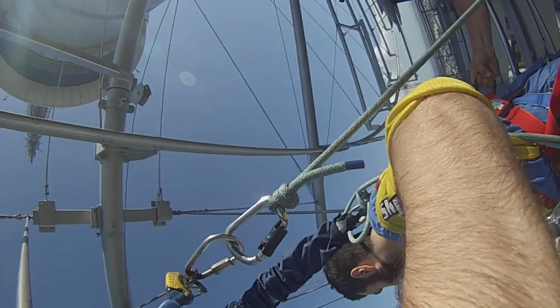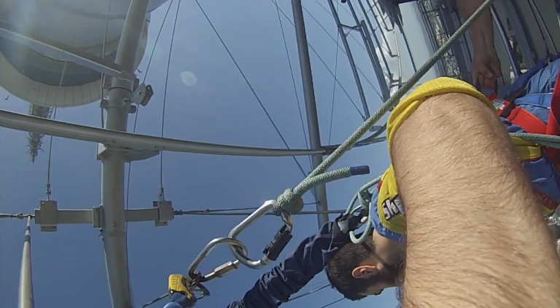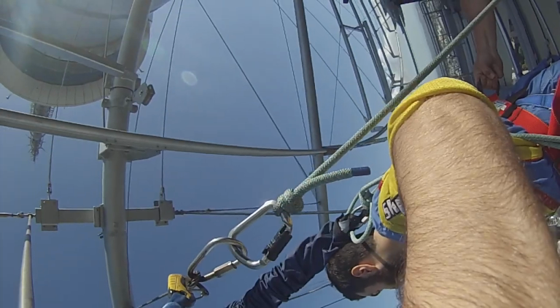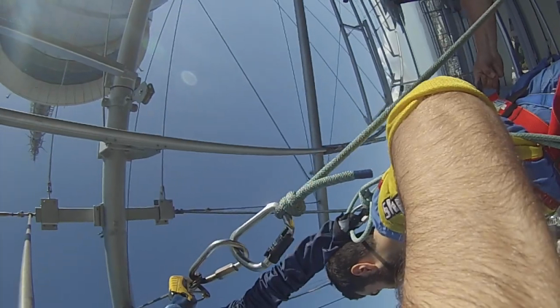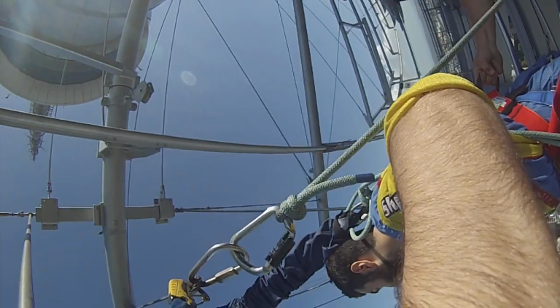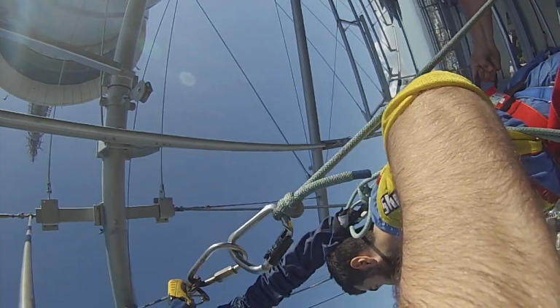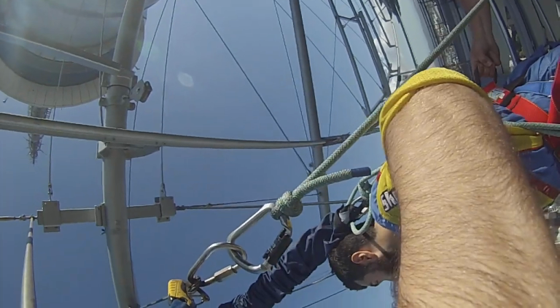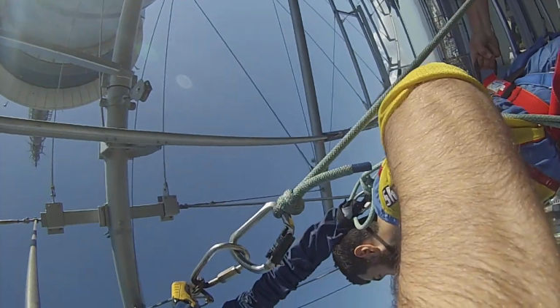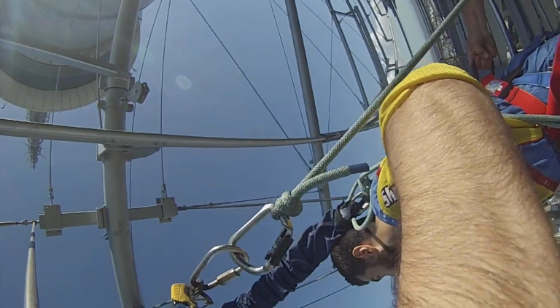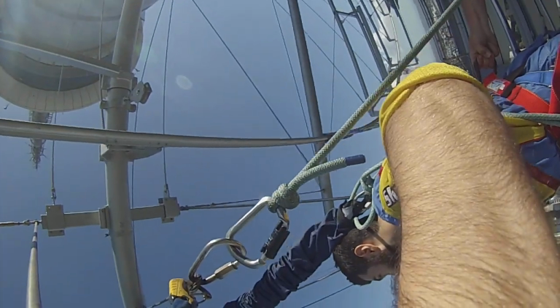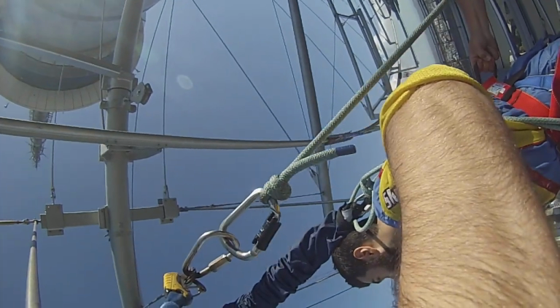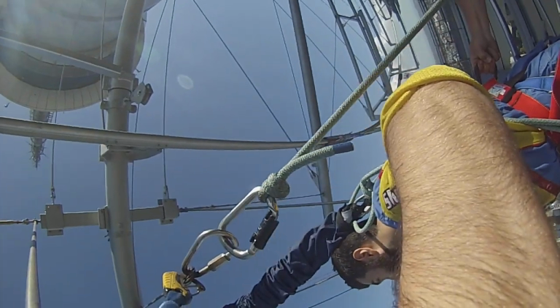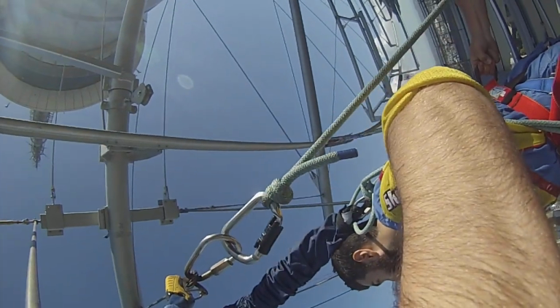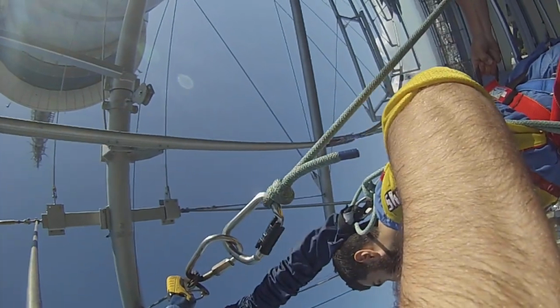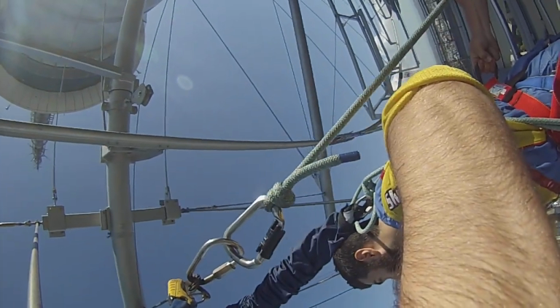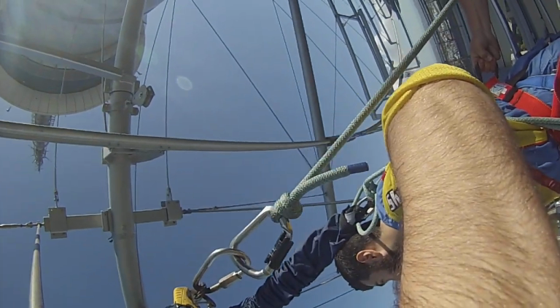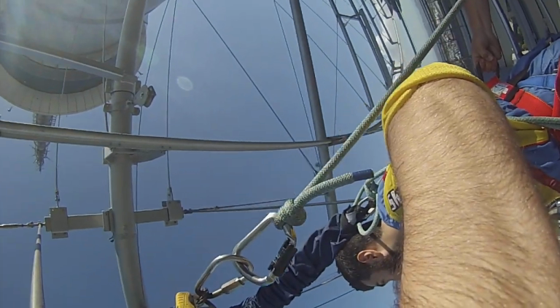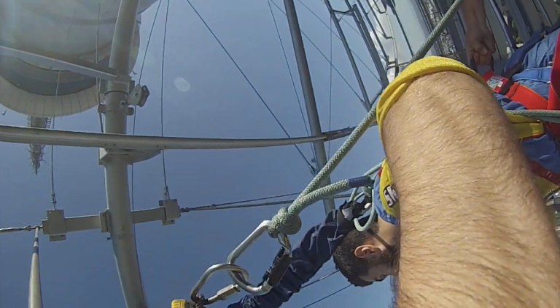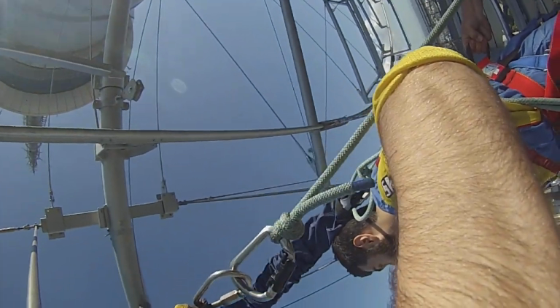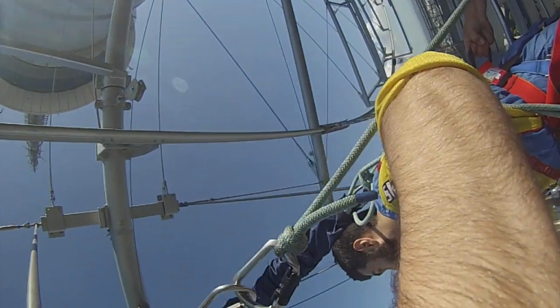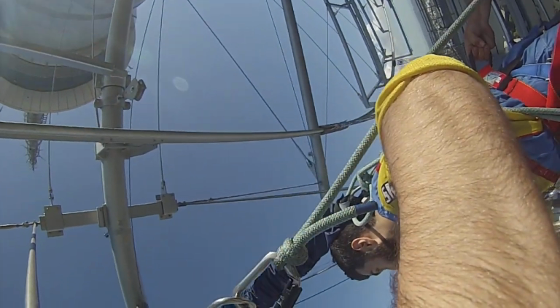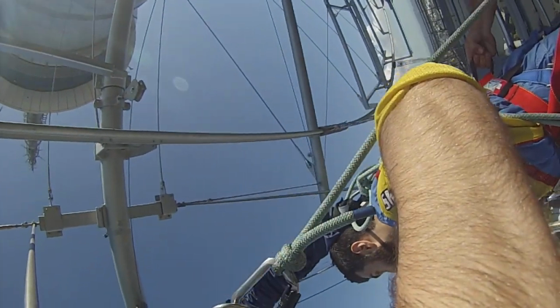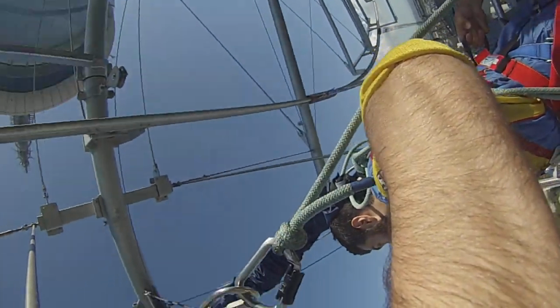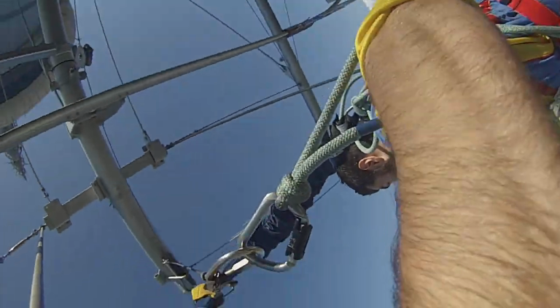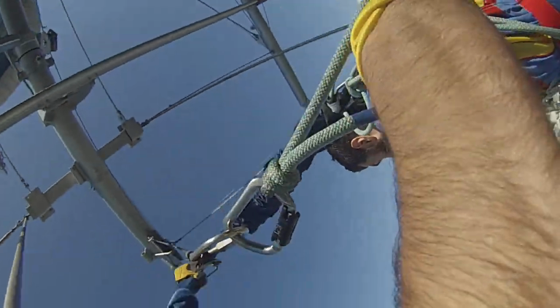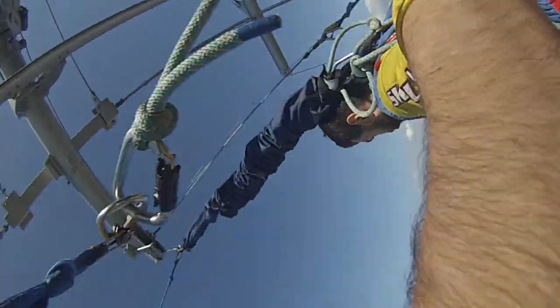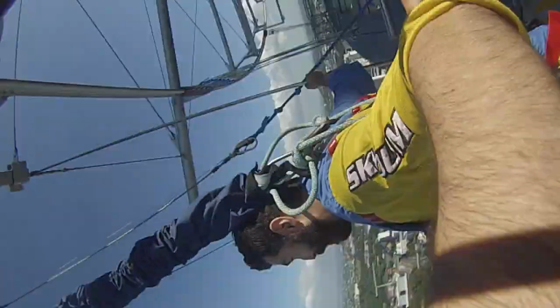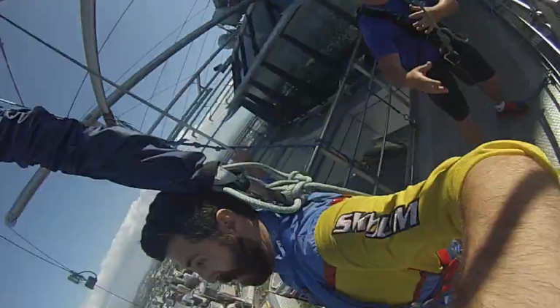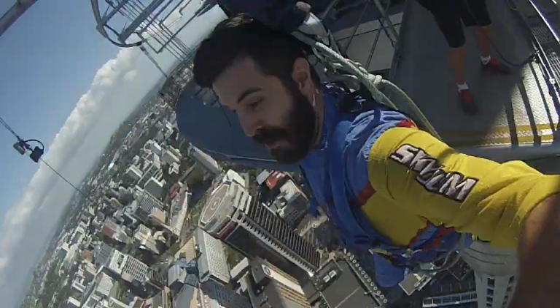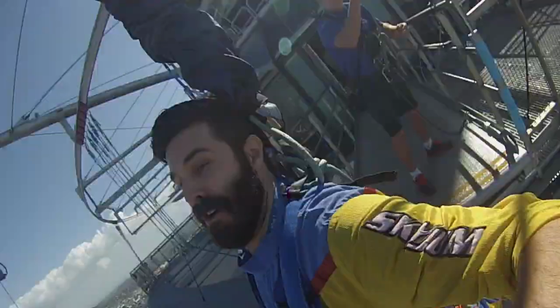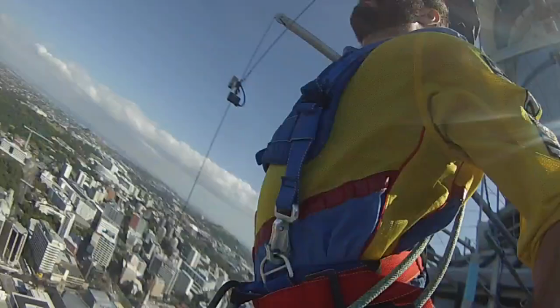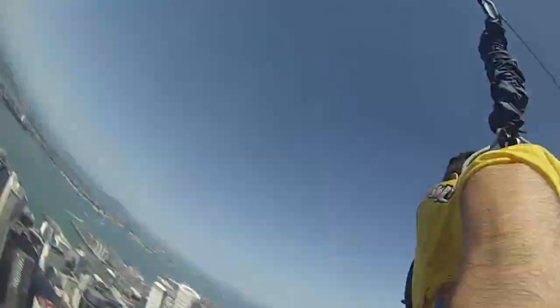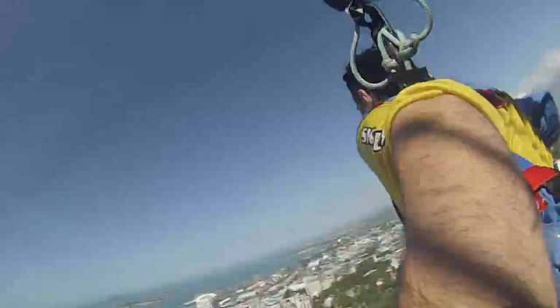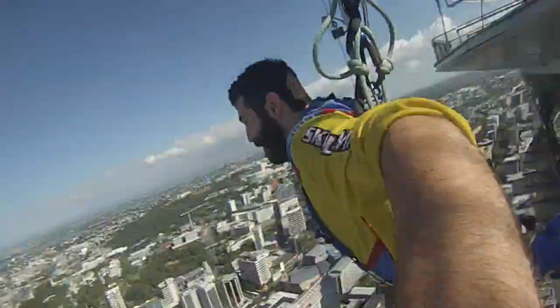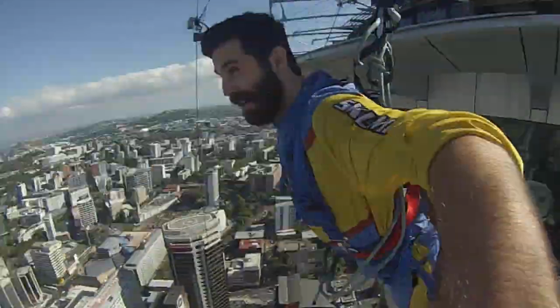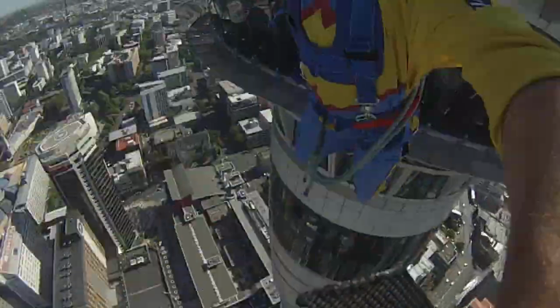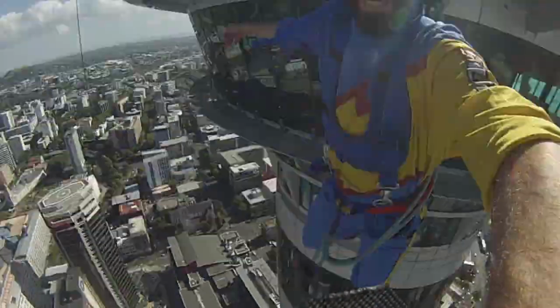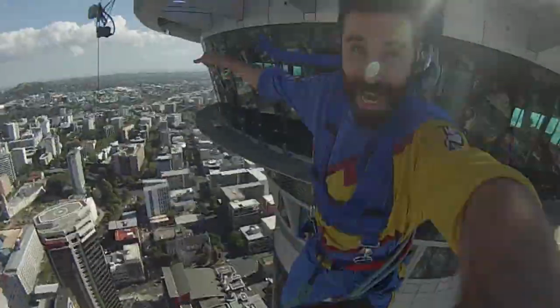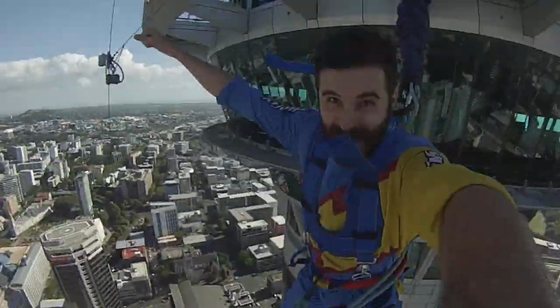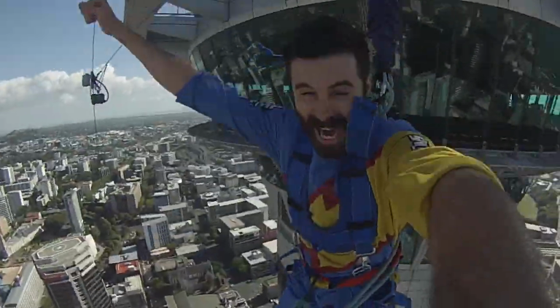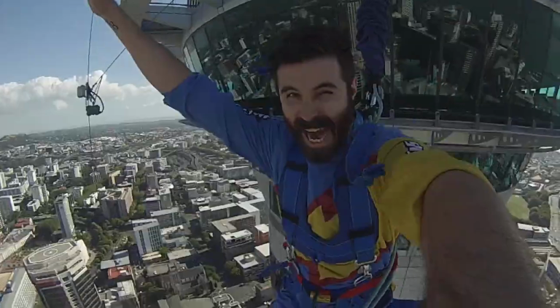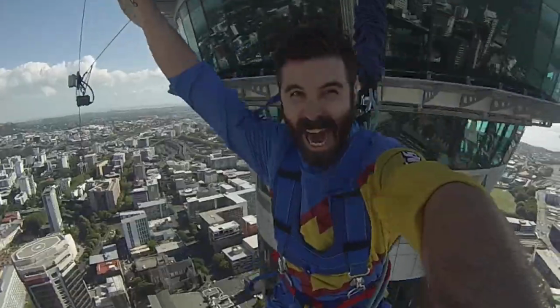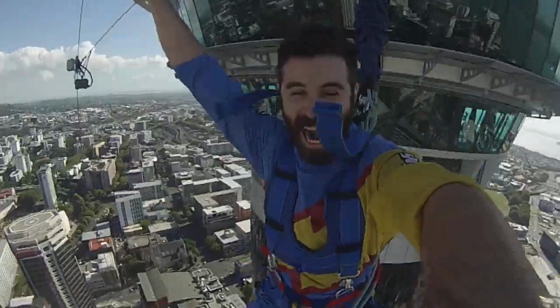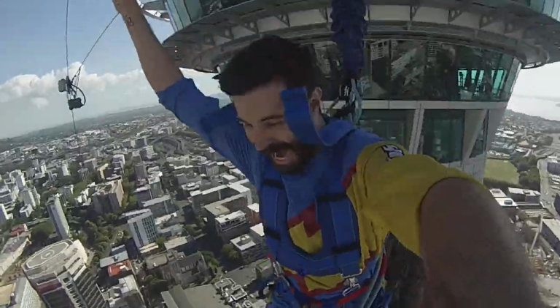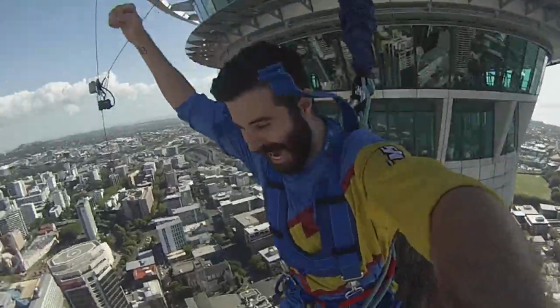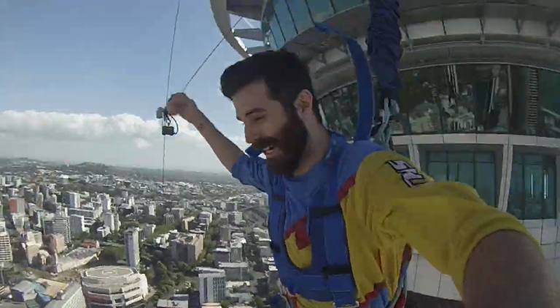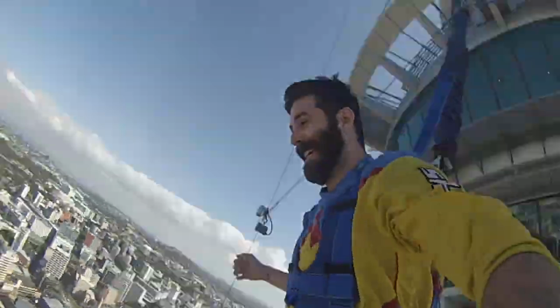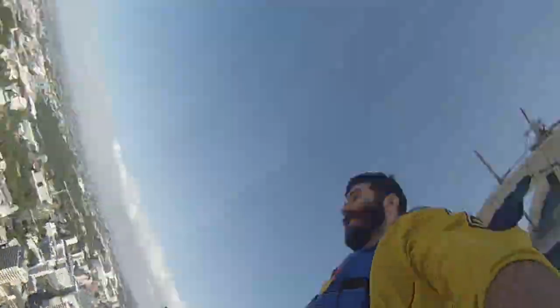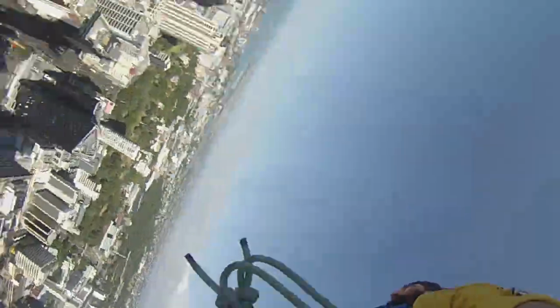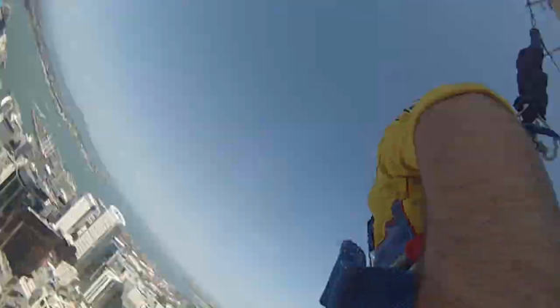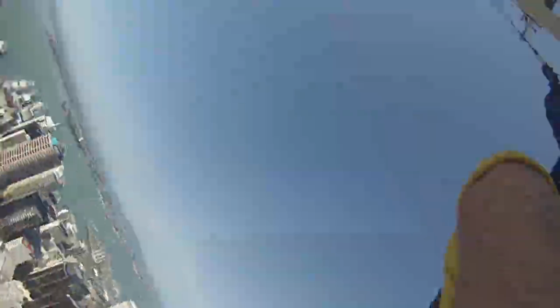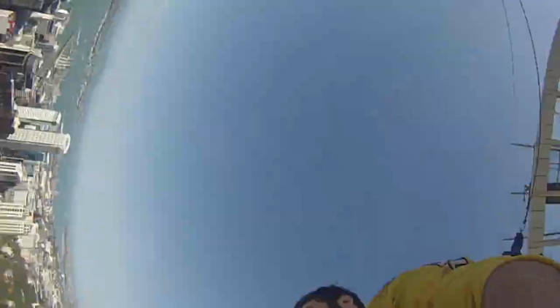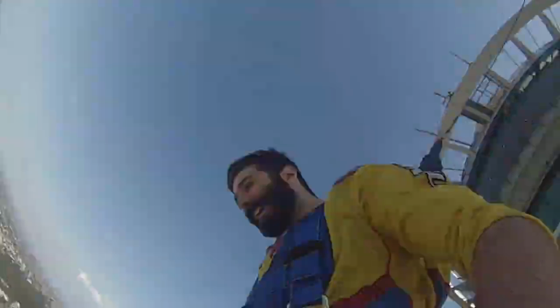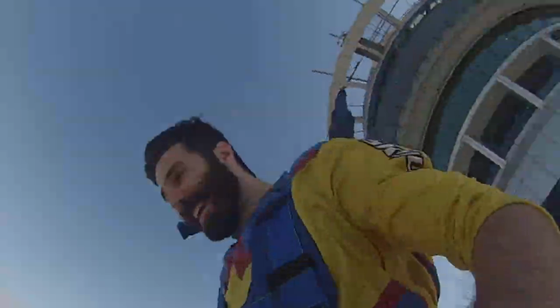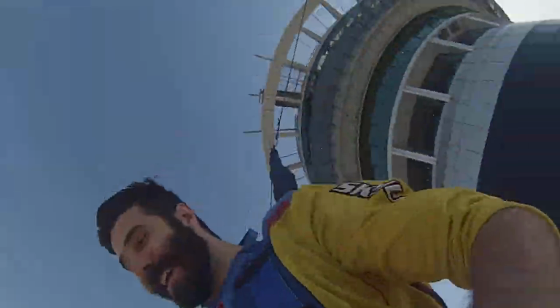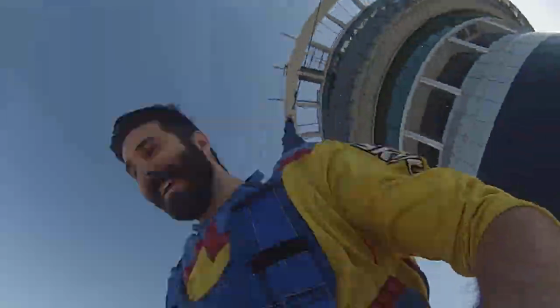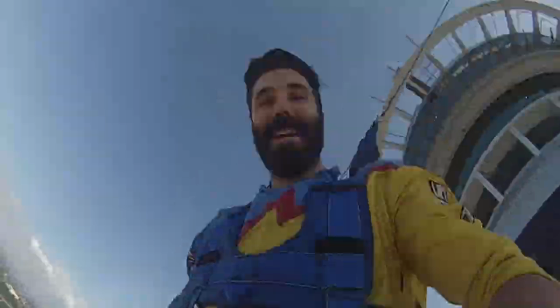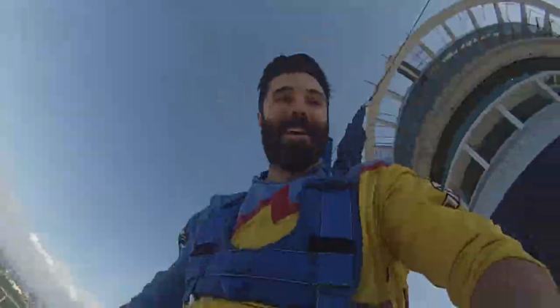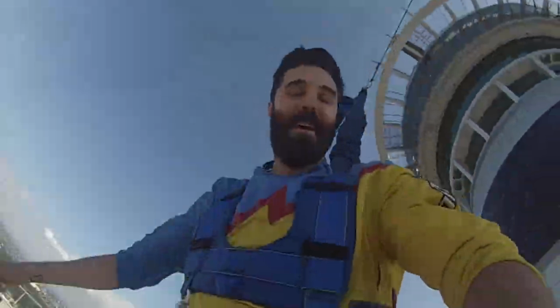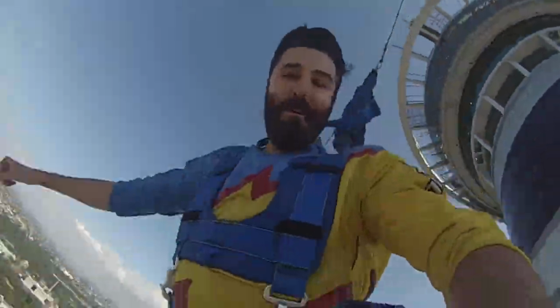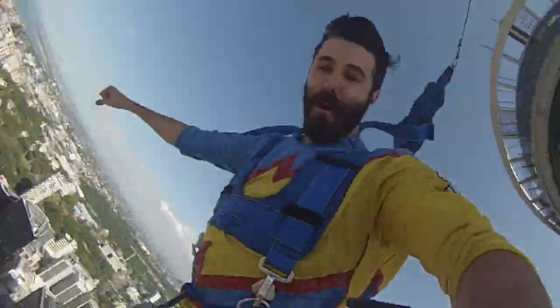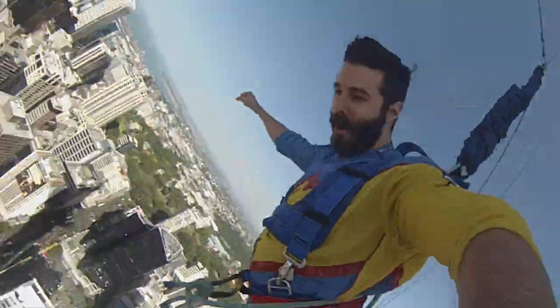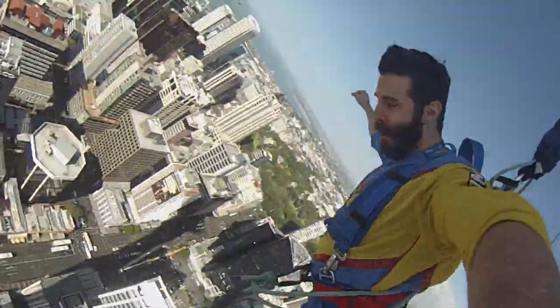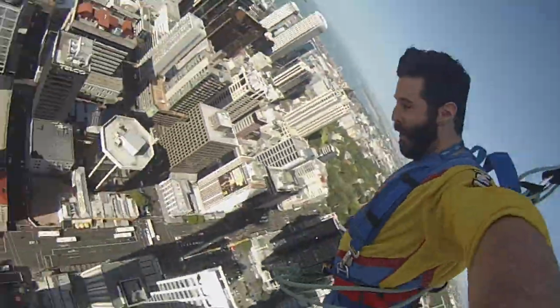Alright everyone, here comes Josh — in 3, 2, 1, GO! Yeah! Woohoo!